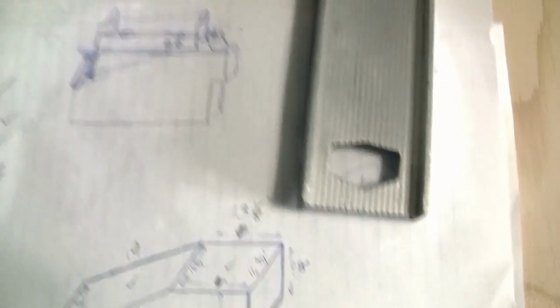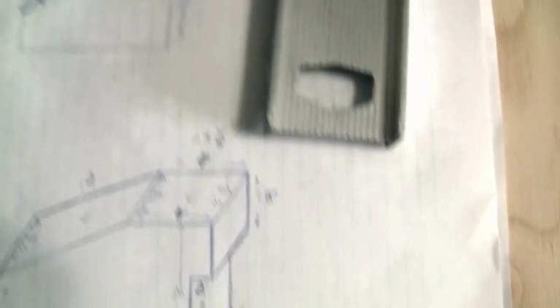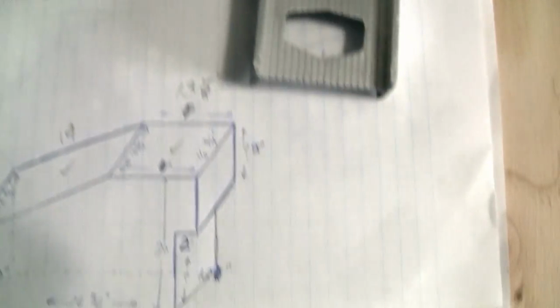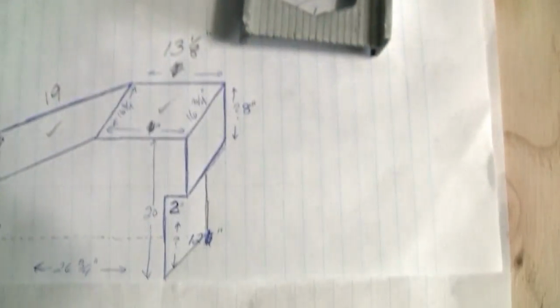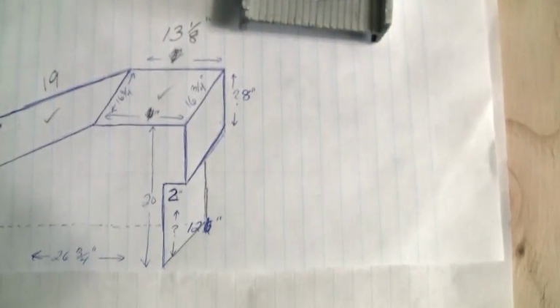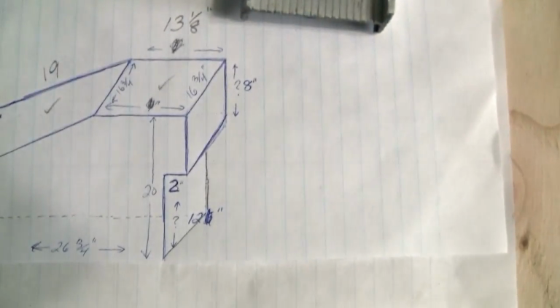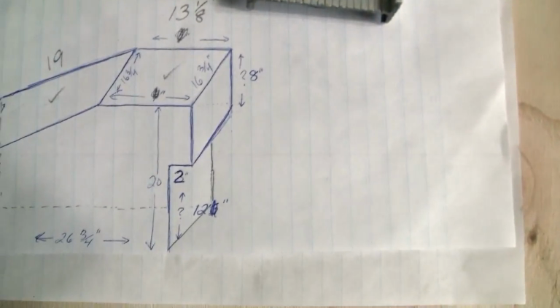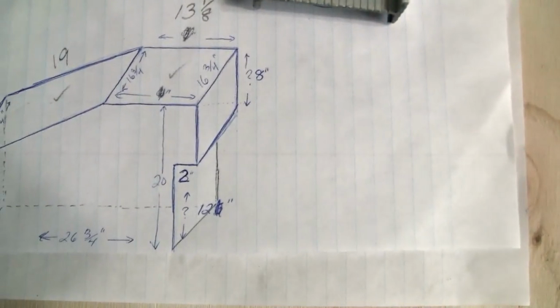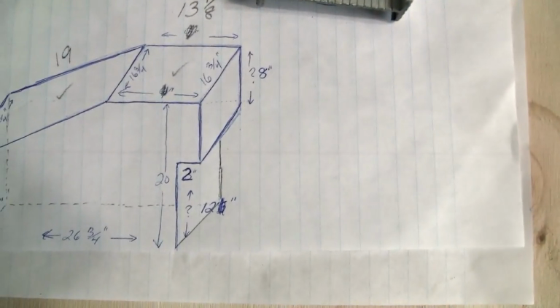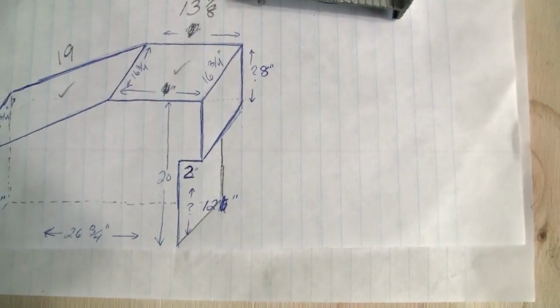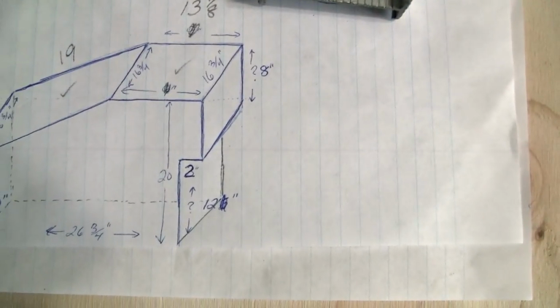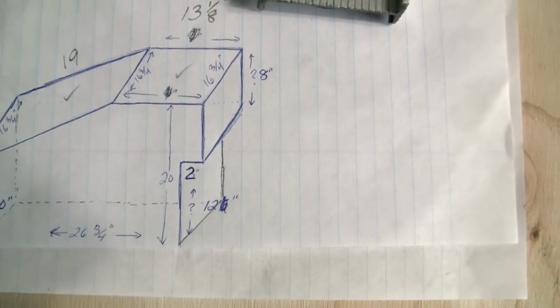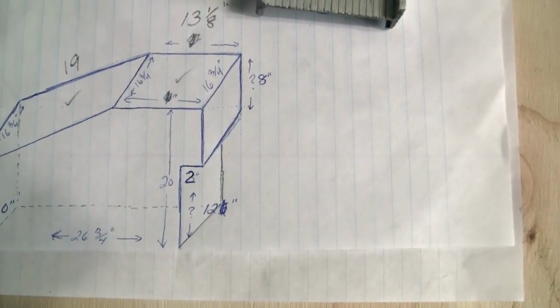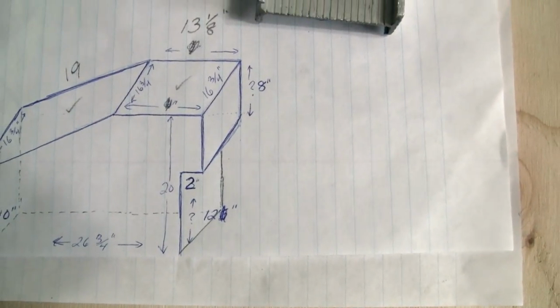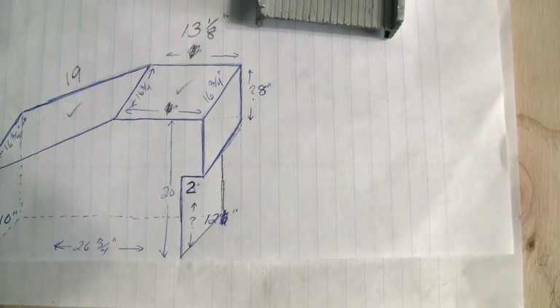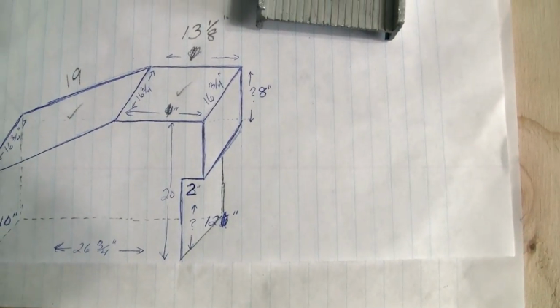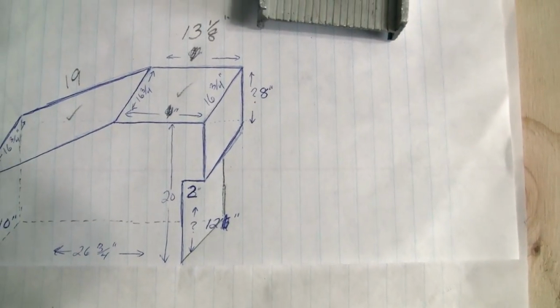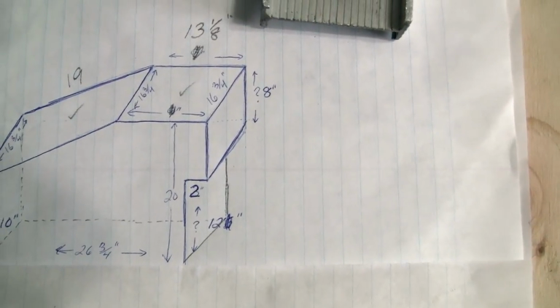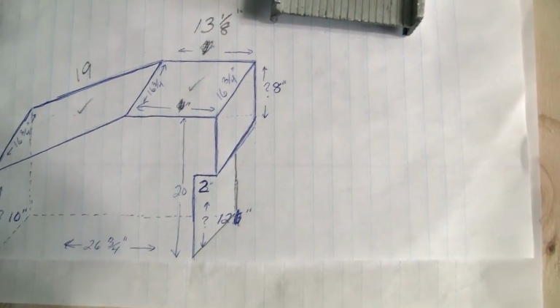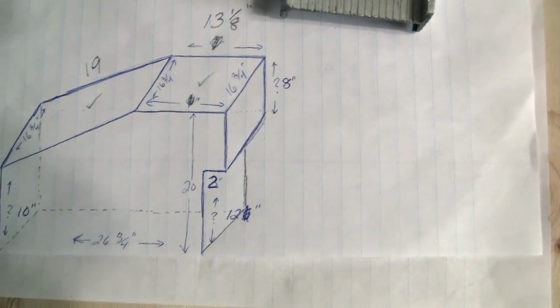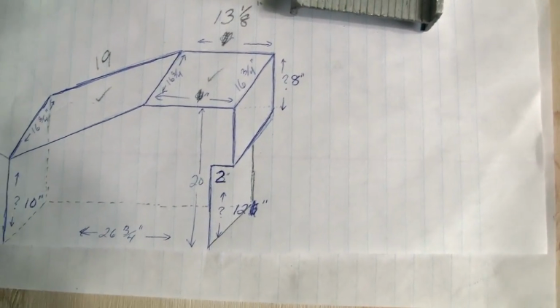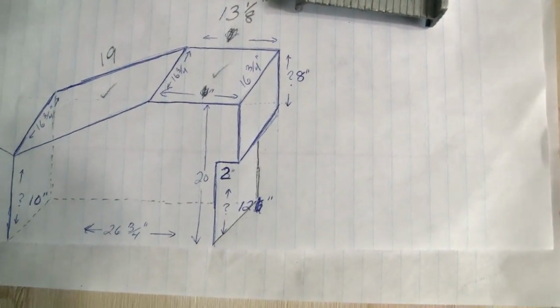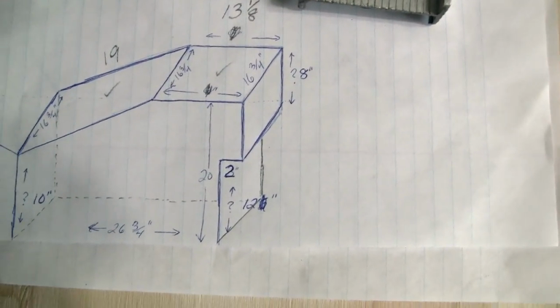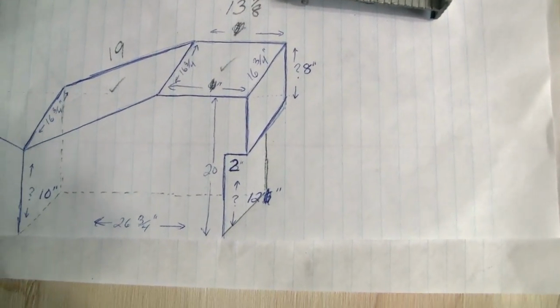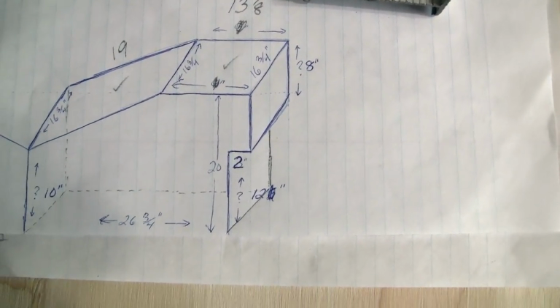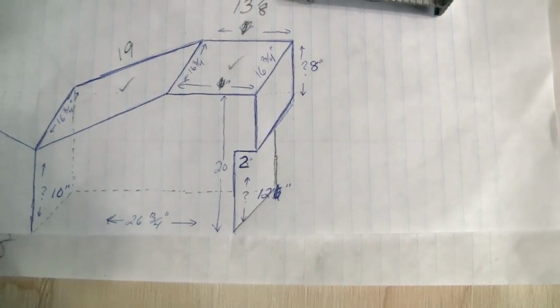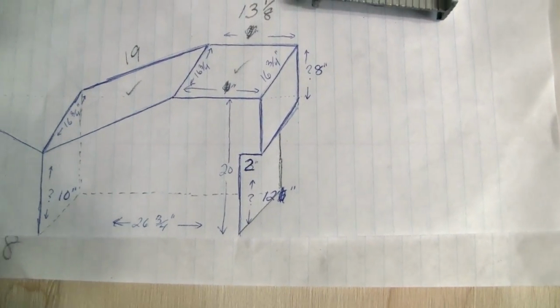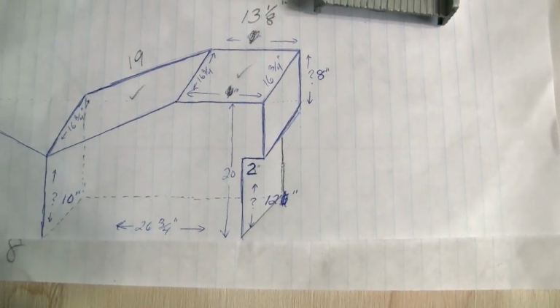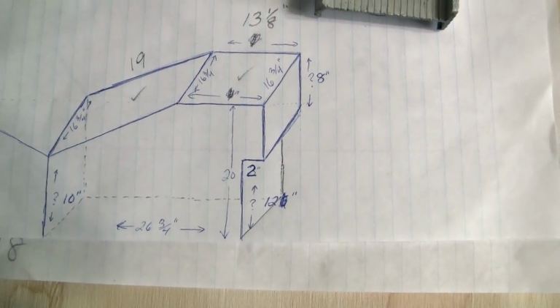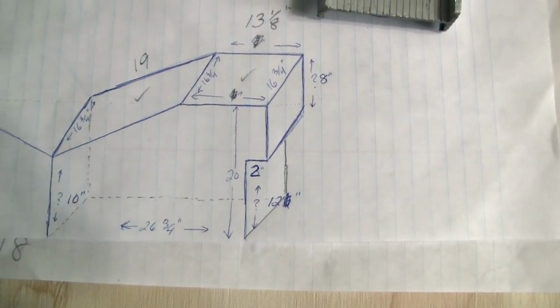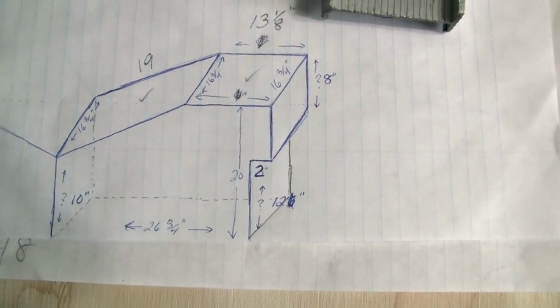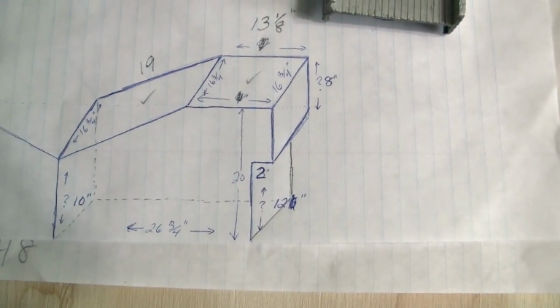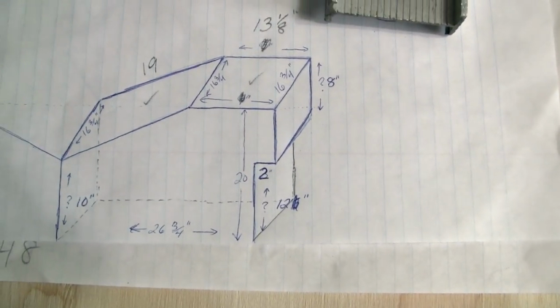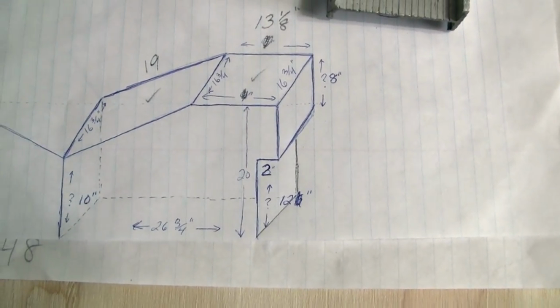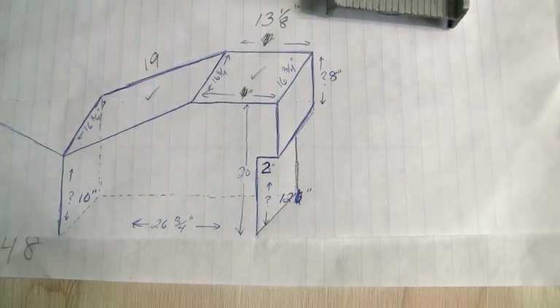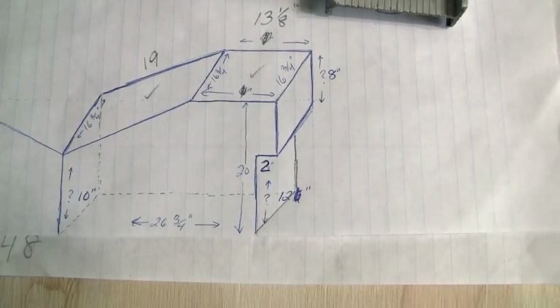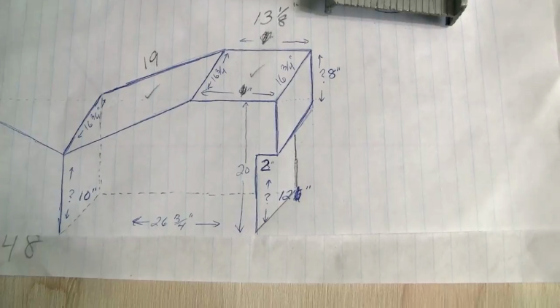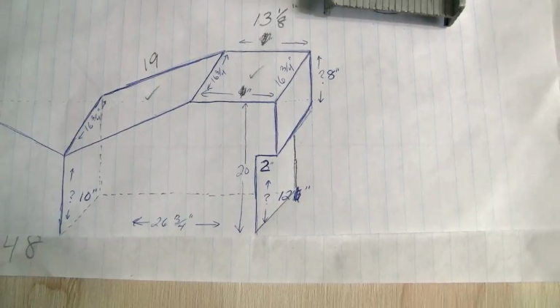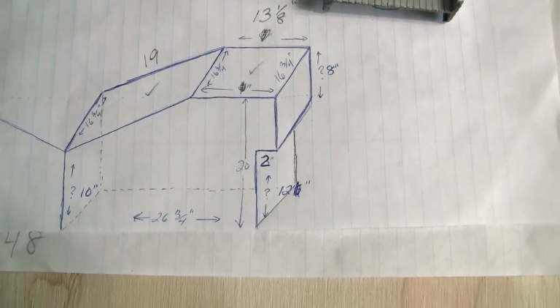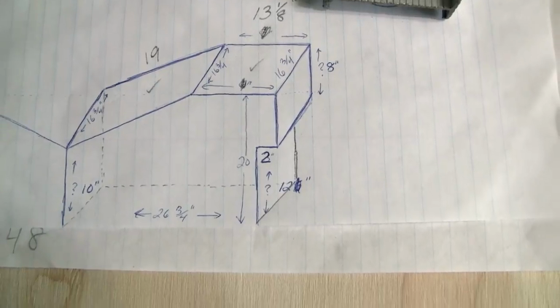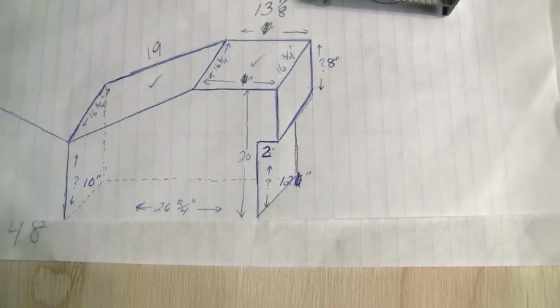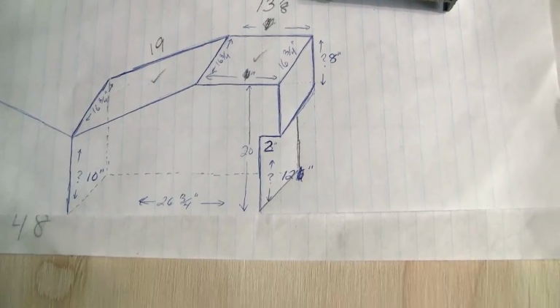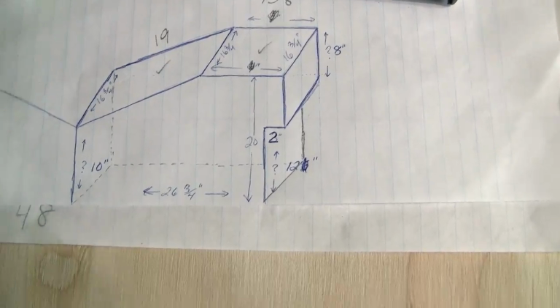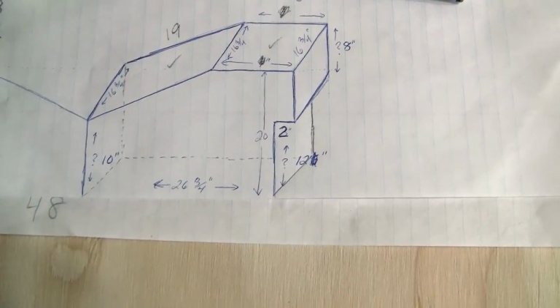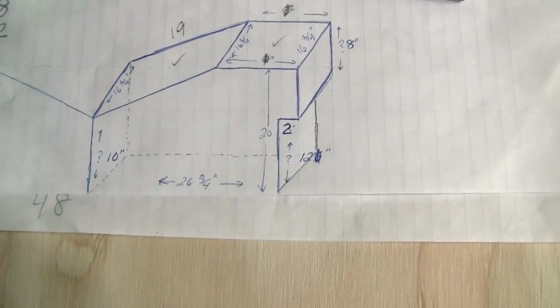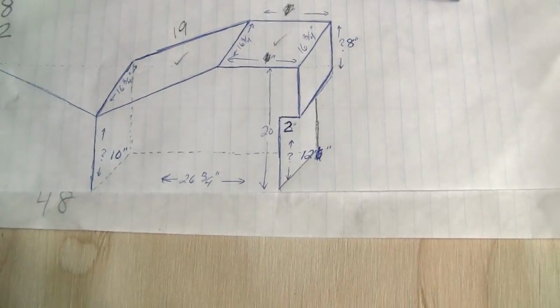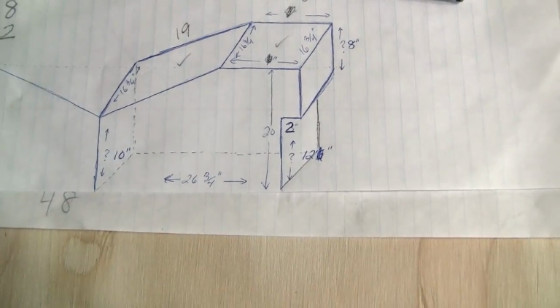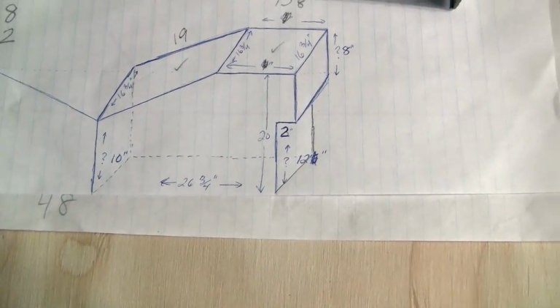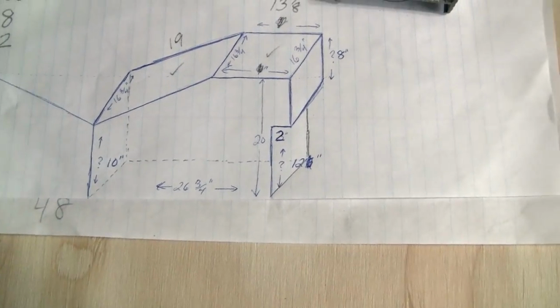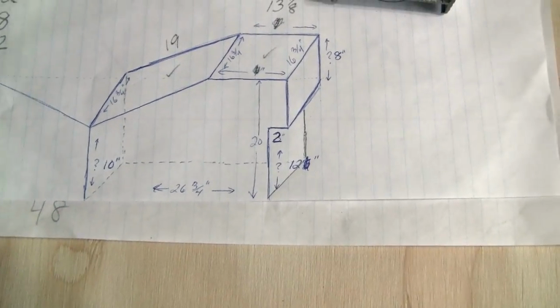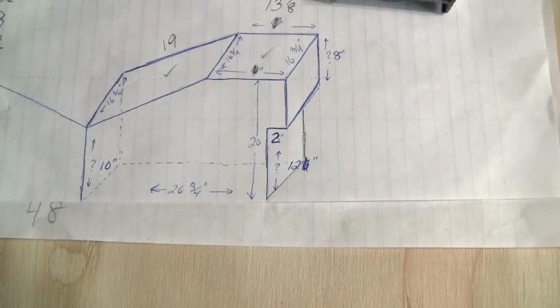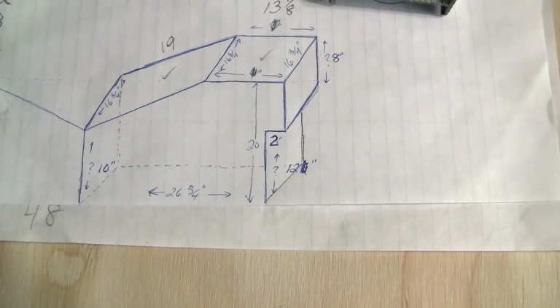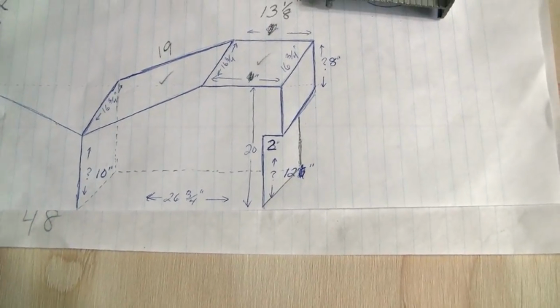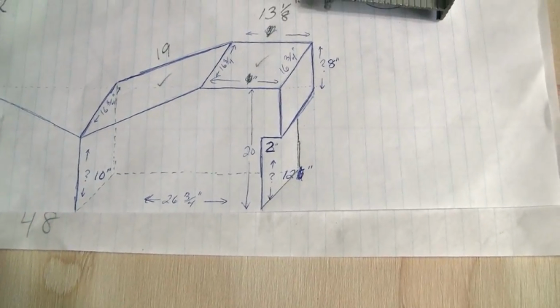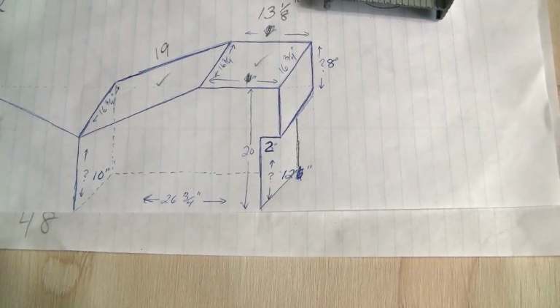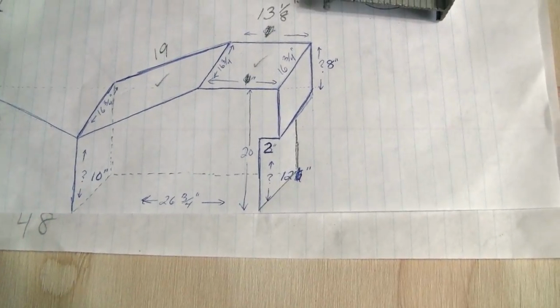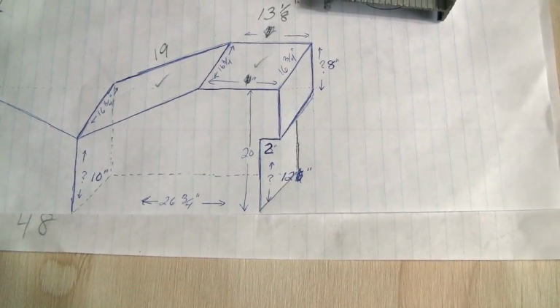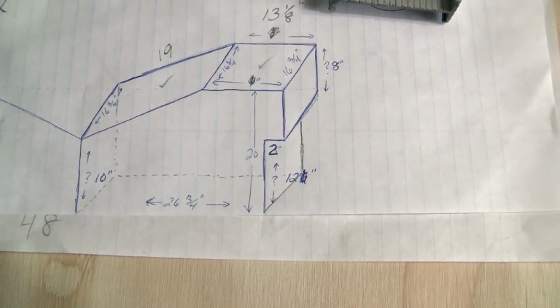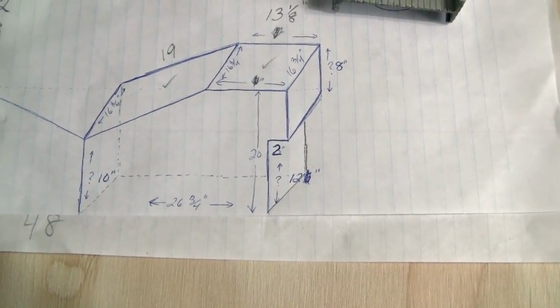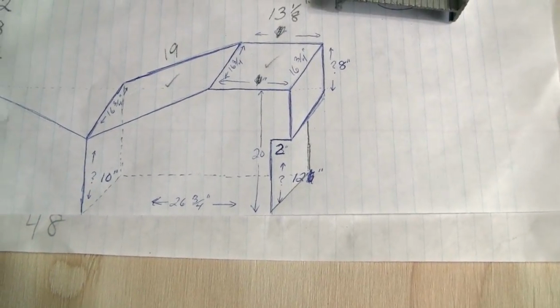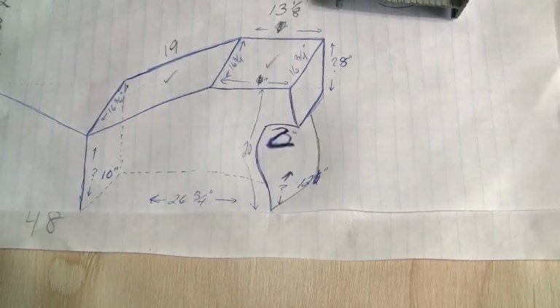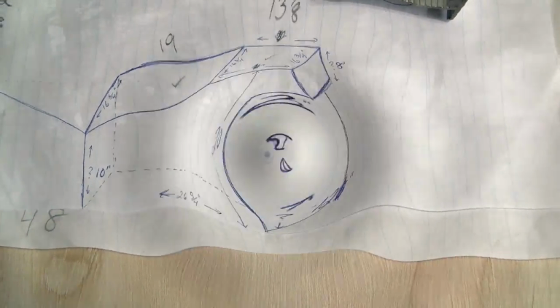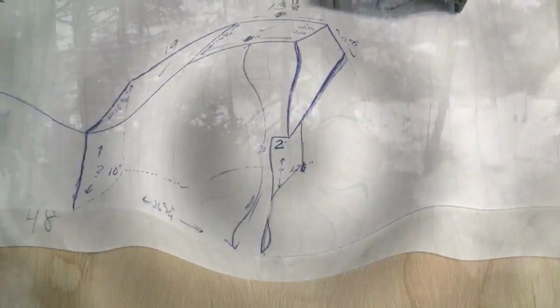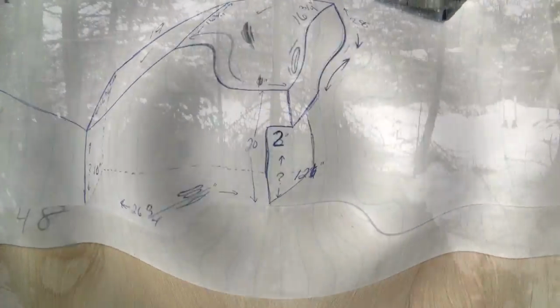So that's it - all I do is cut it out, put it together, and paint it. It'll go flat black.